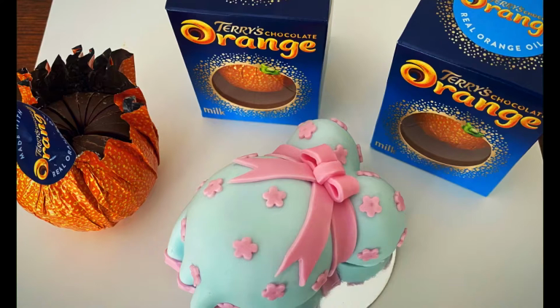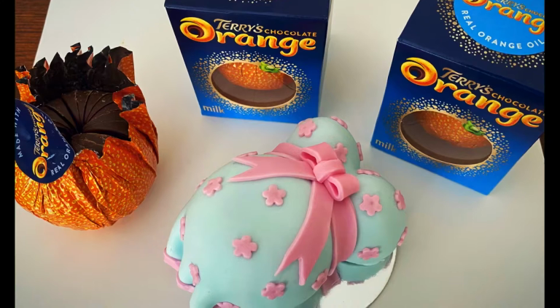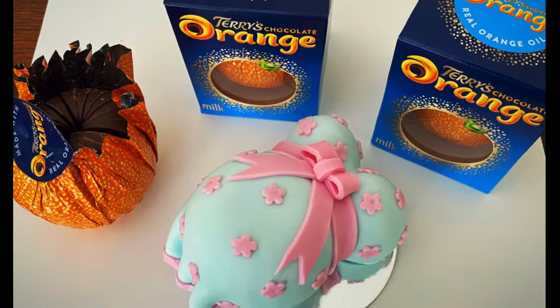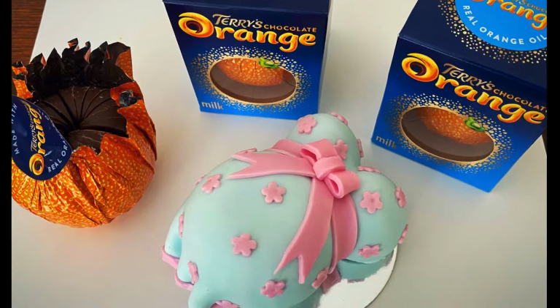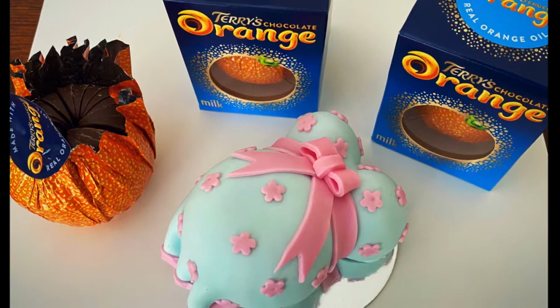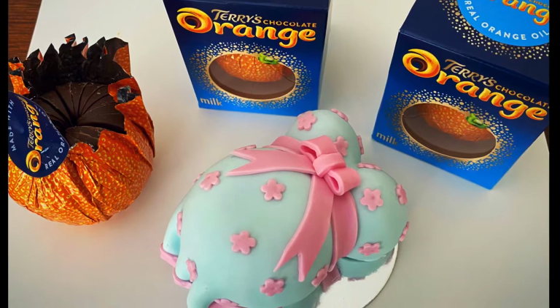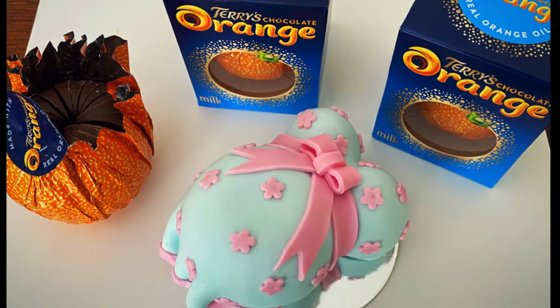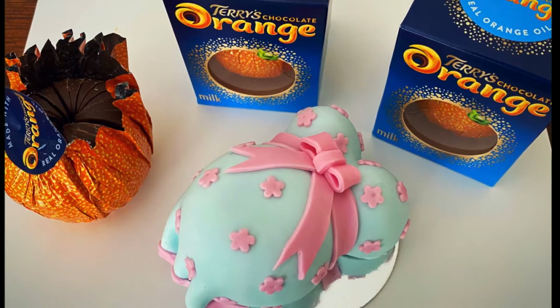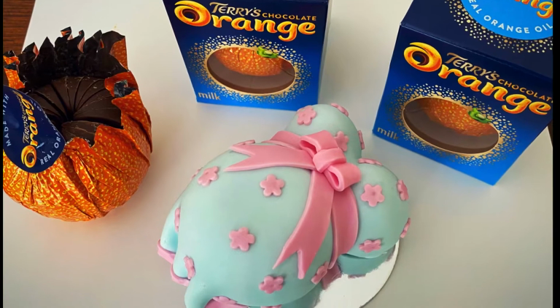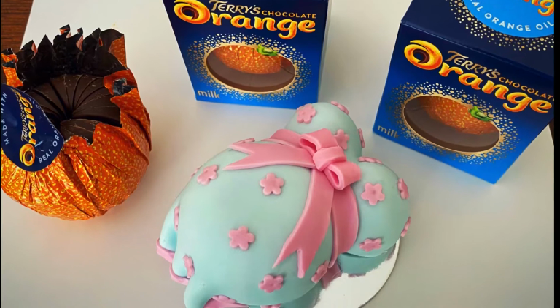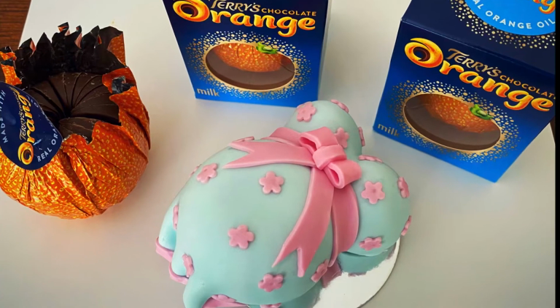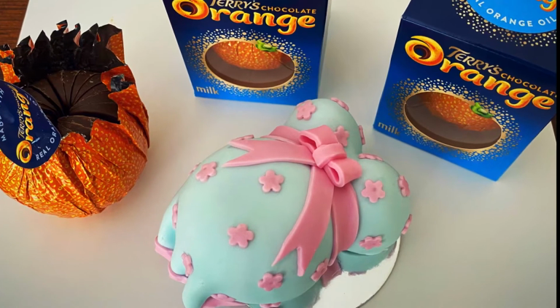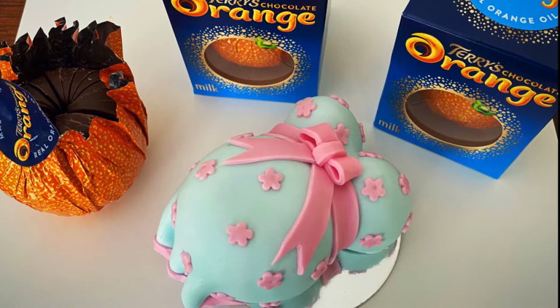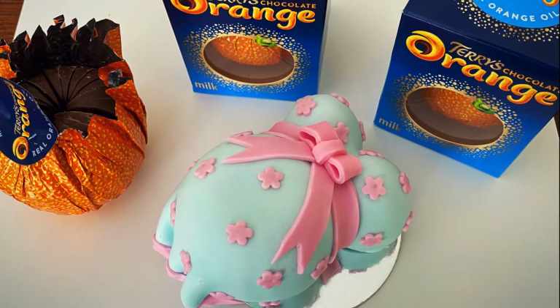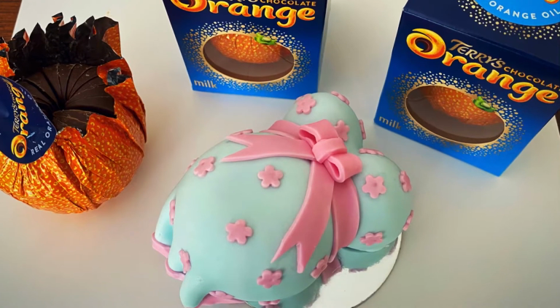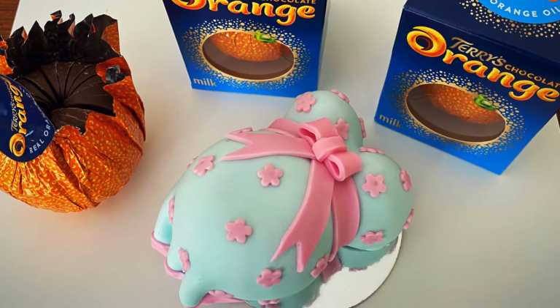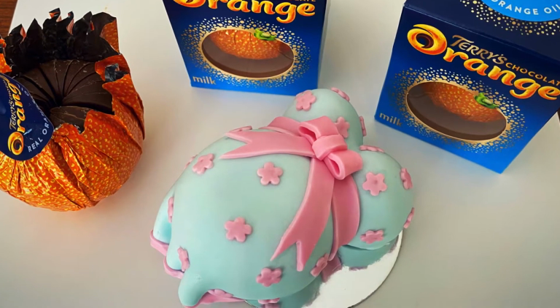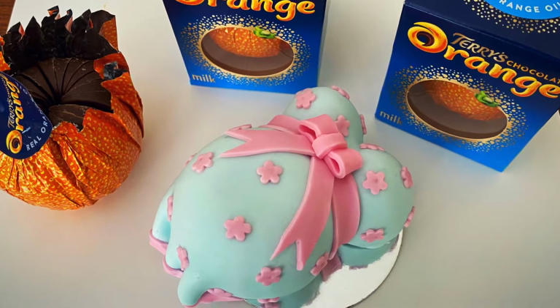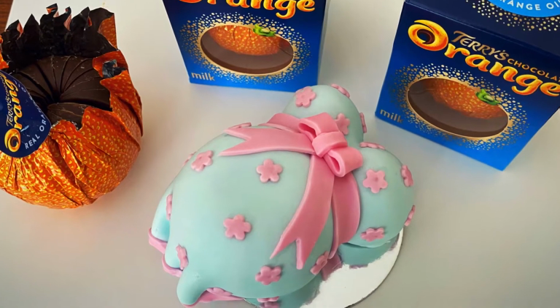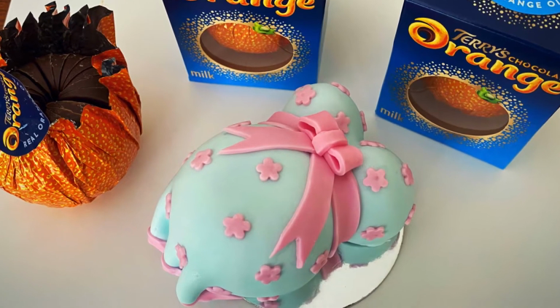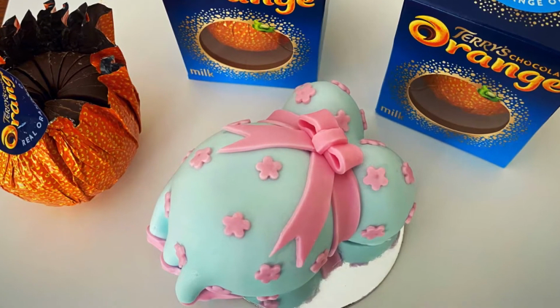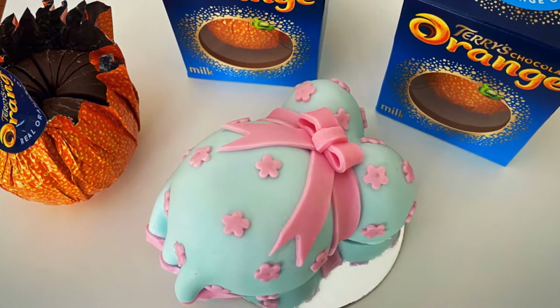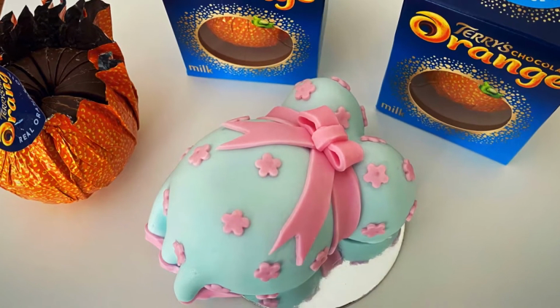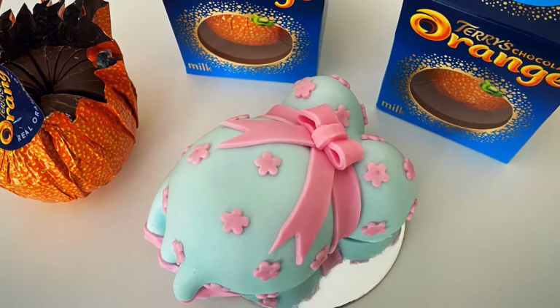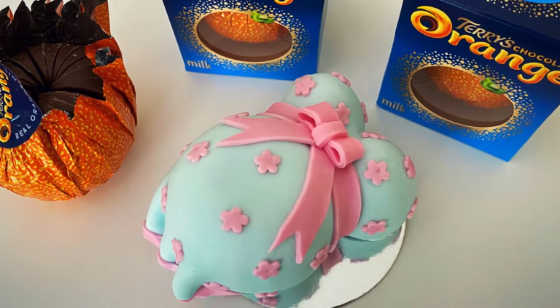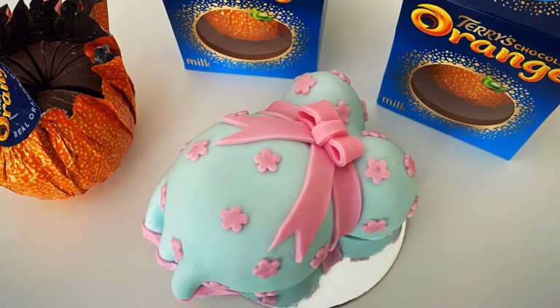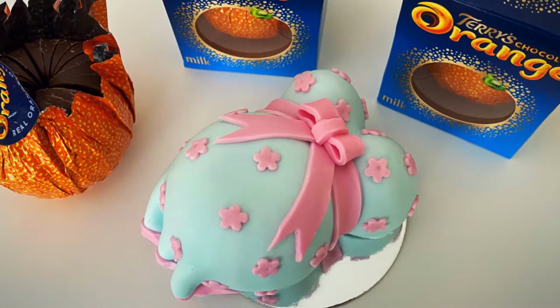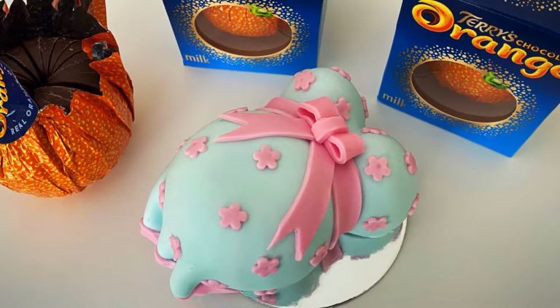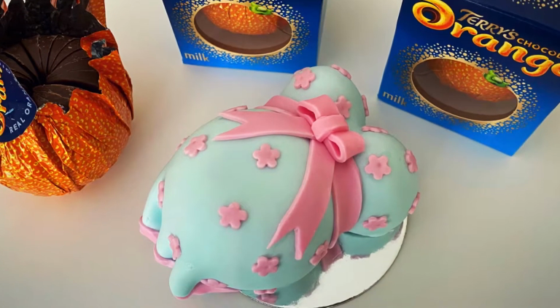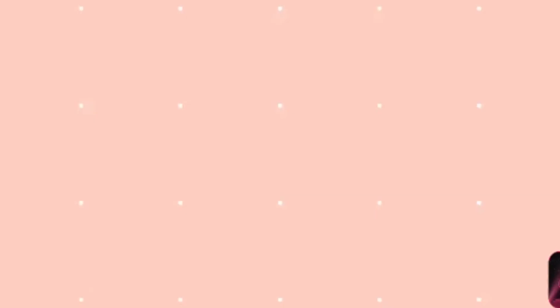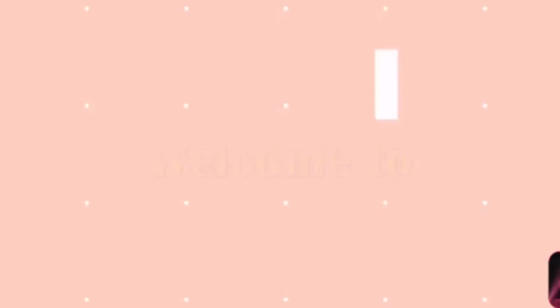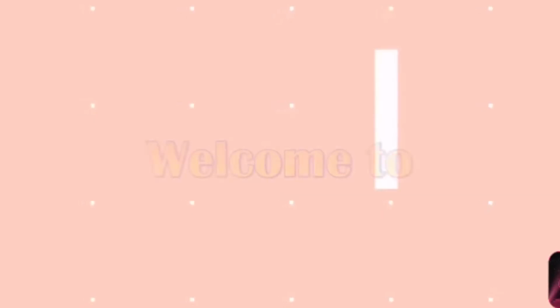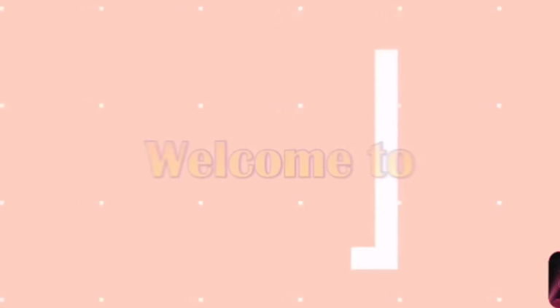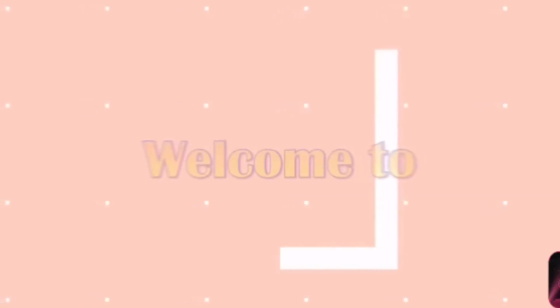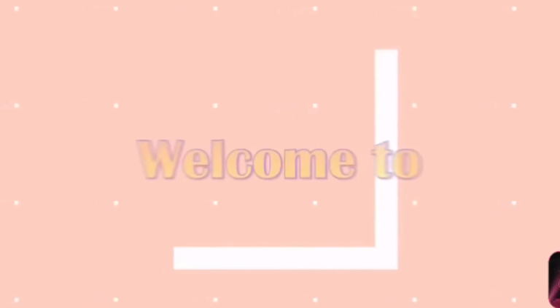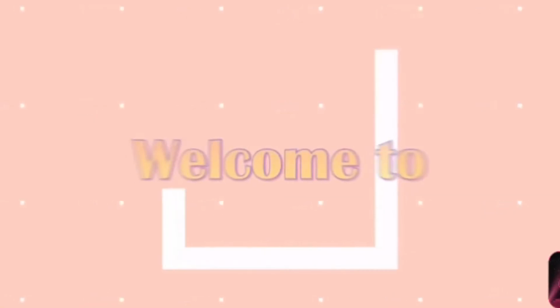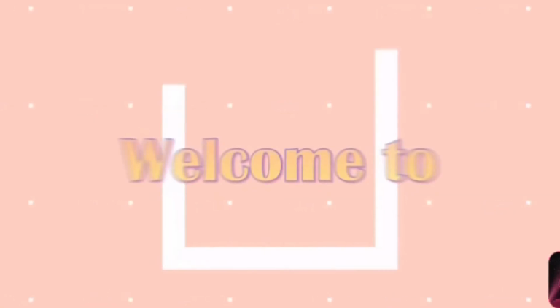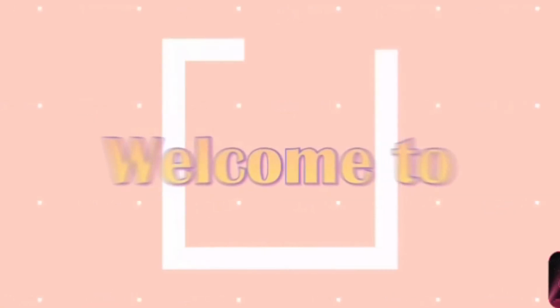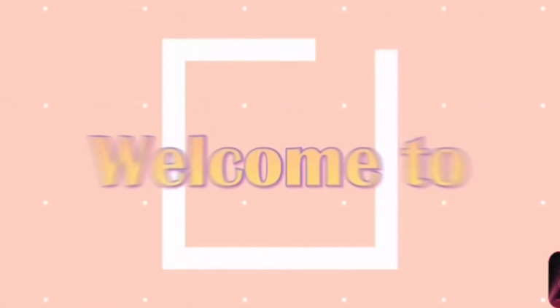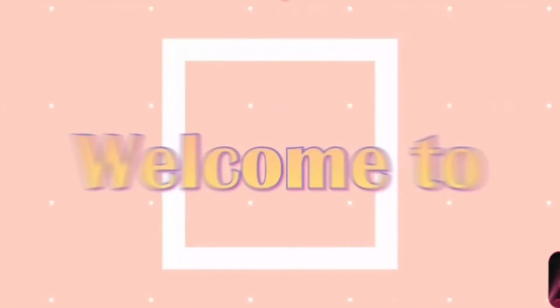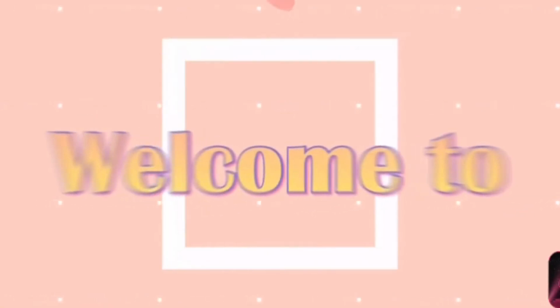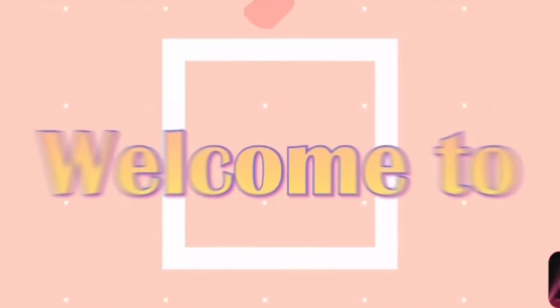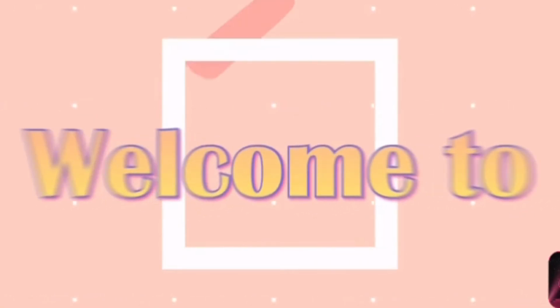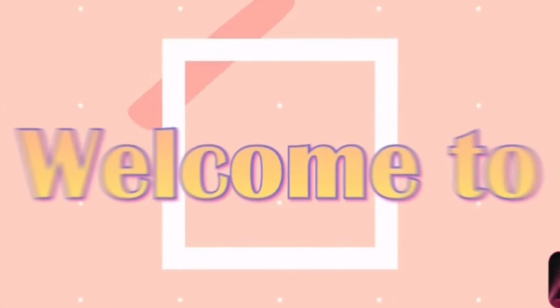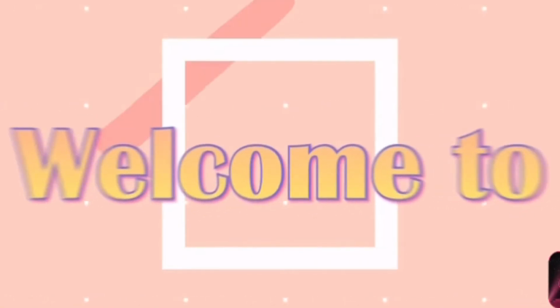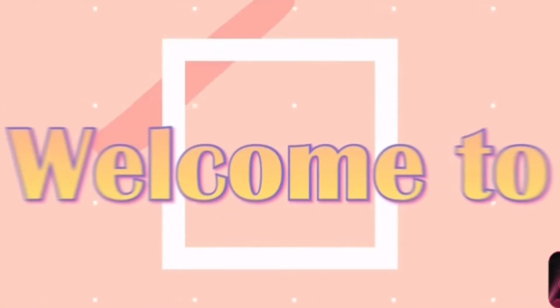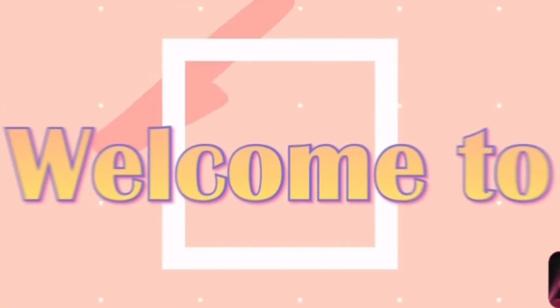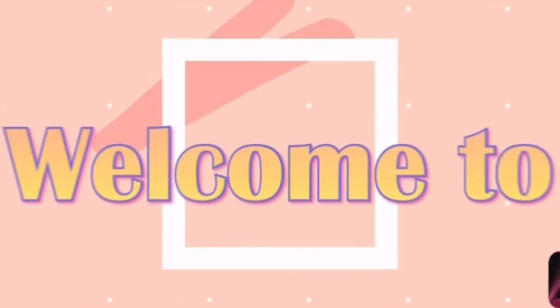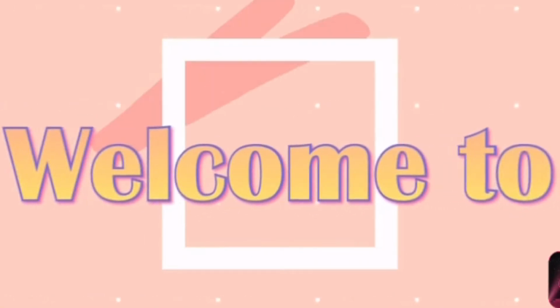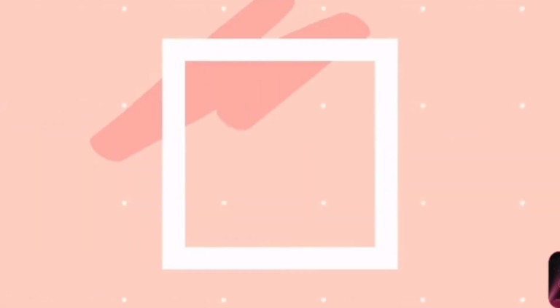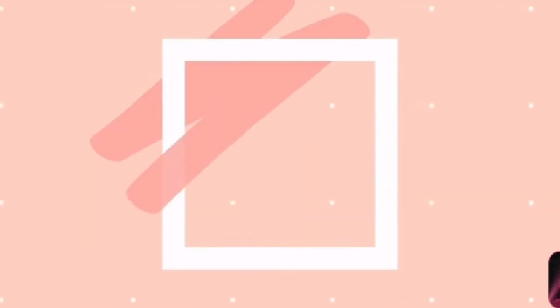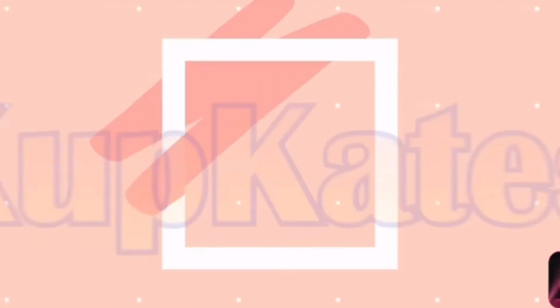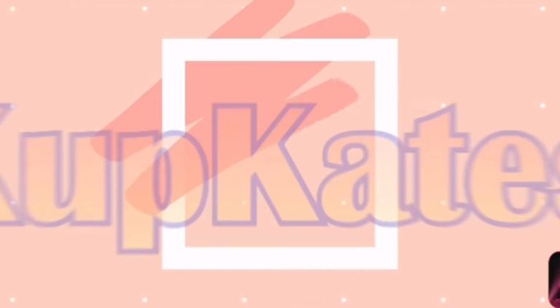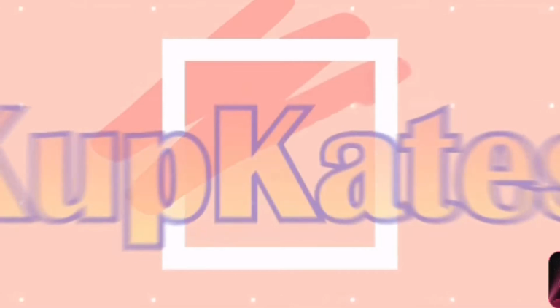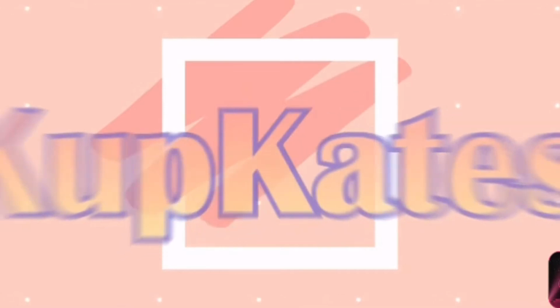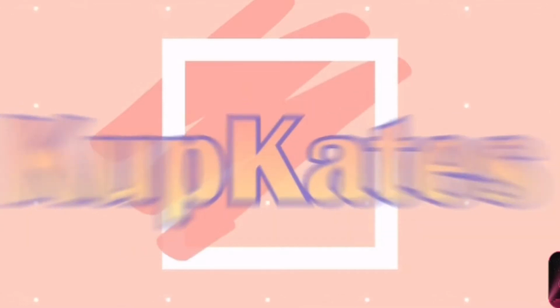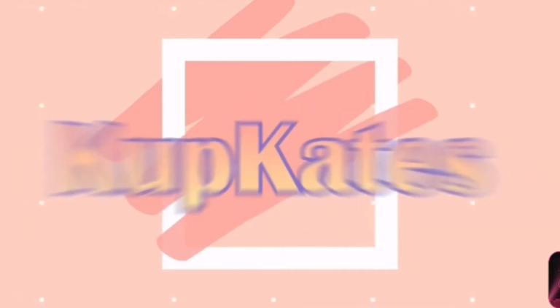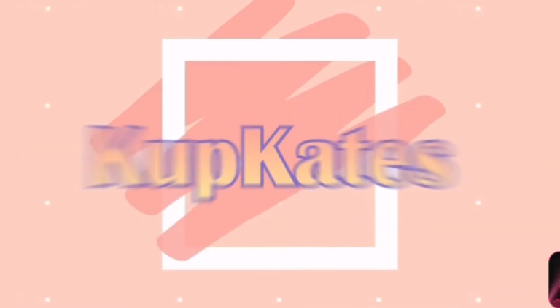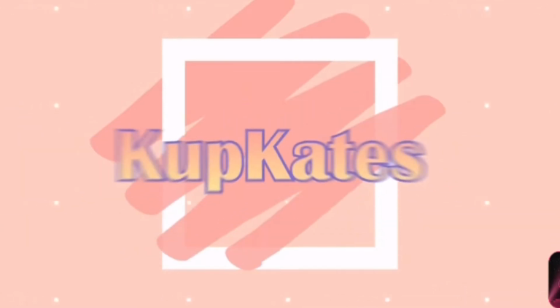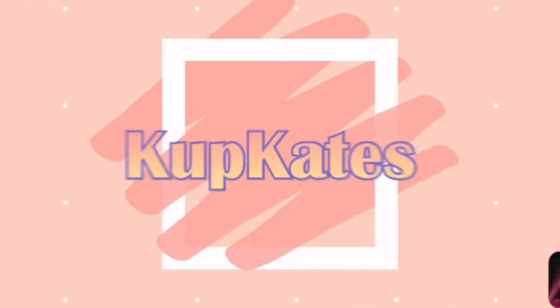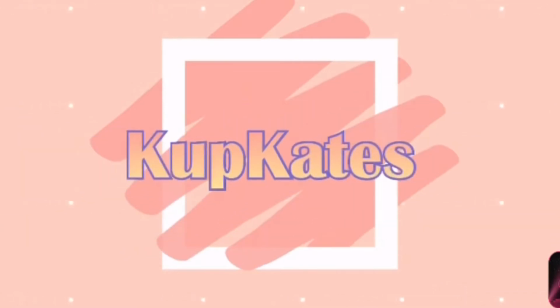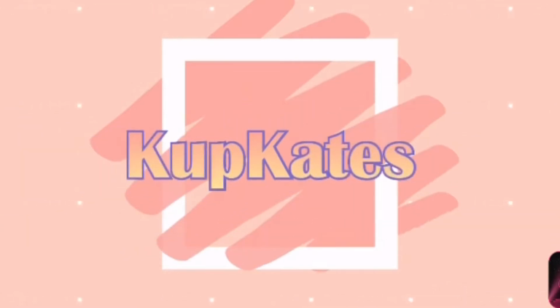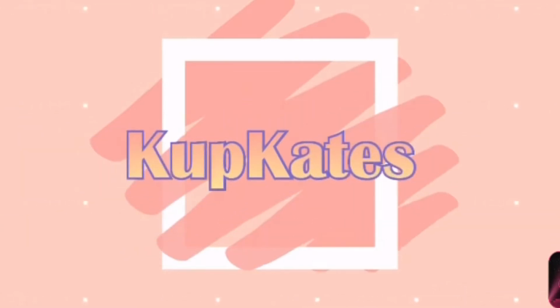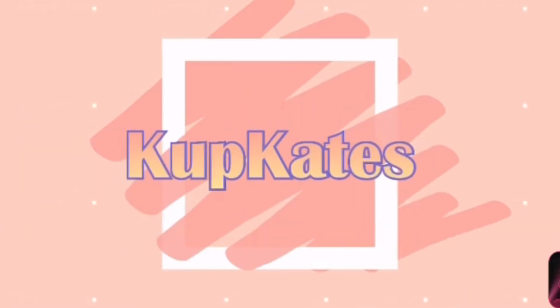Hello and welcome to Cut Cates. In this video I'll show you how I created this pregnant belly using a Terry's chocolate orange.